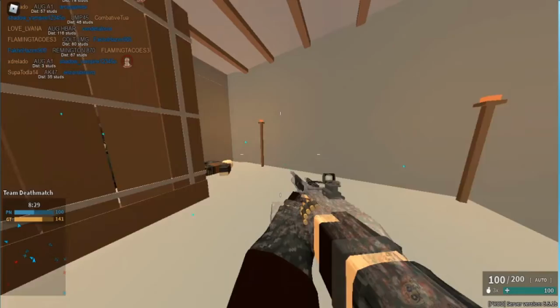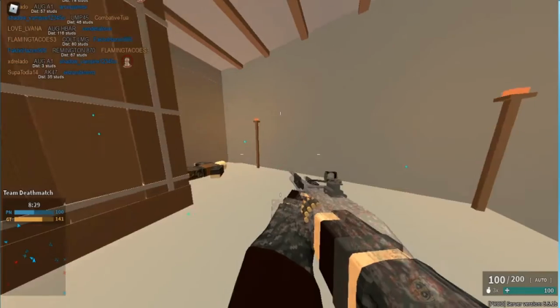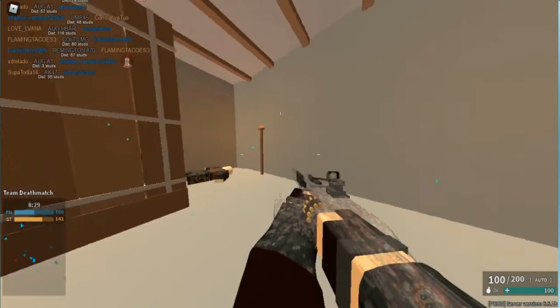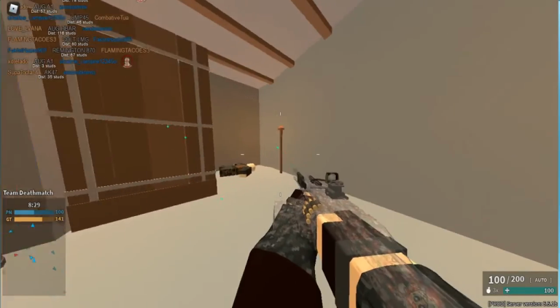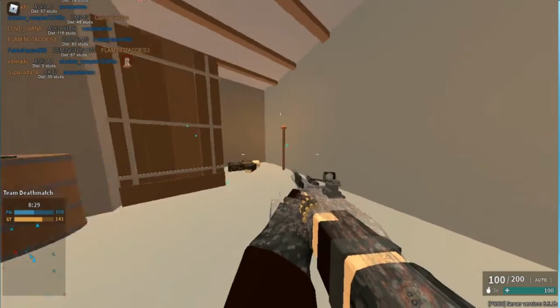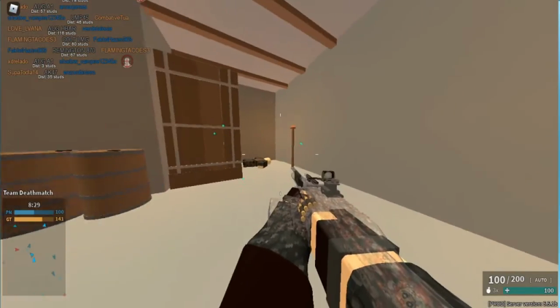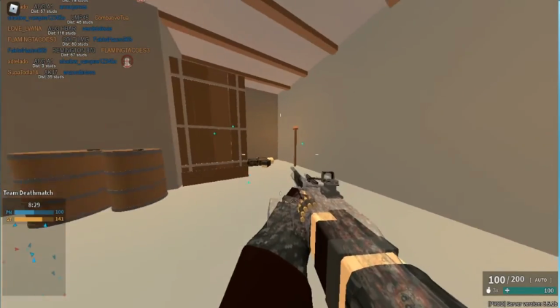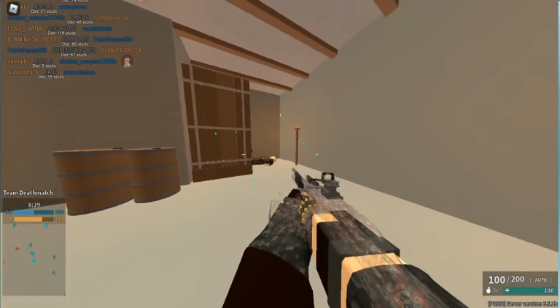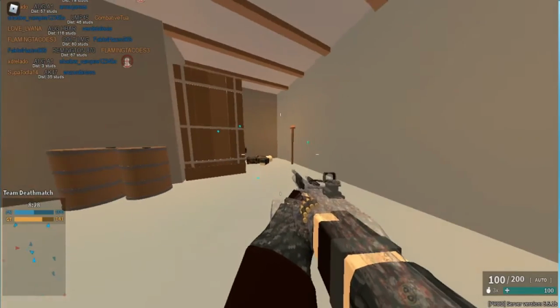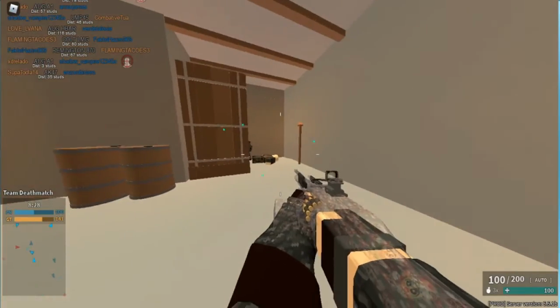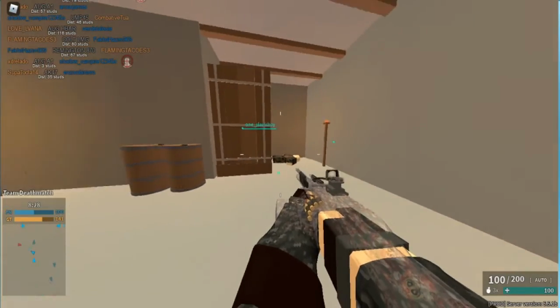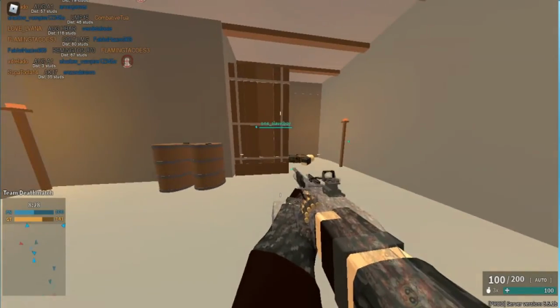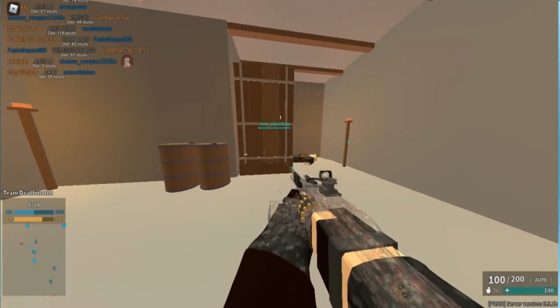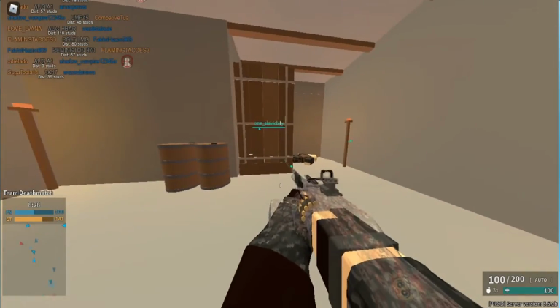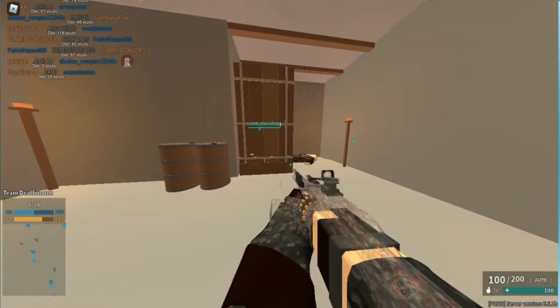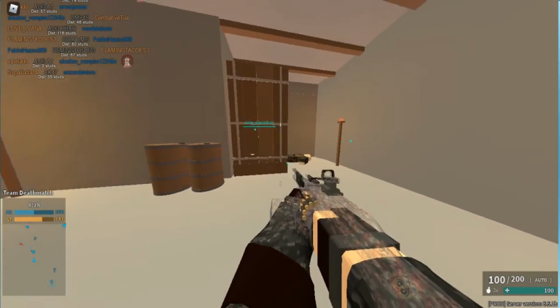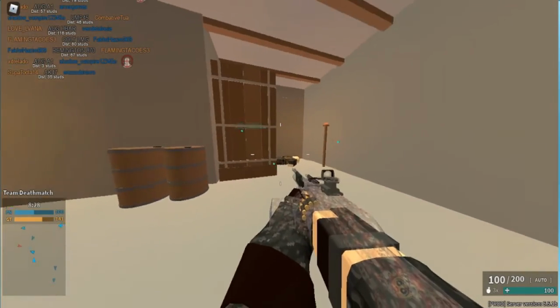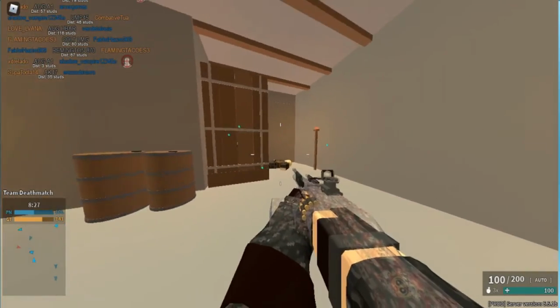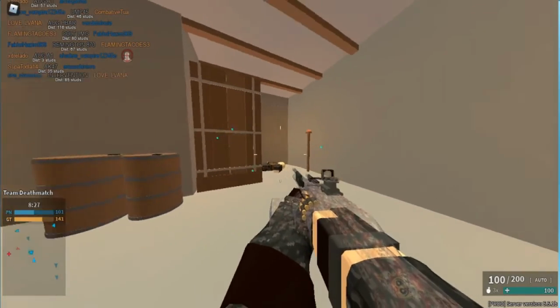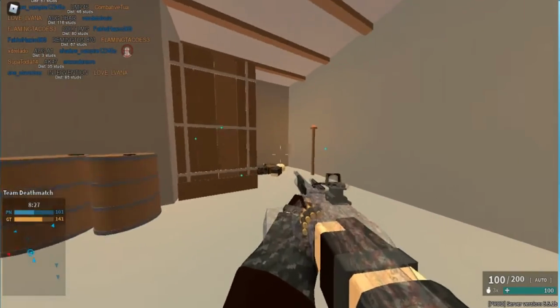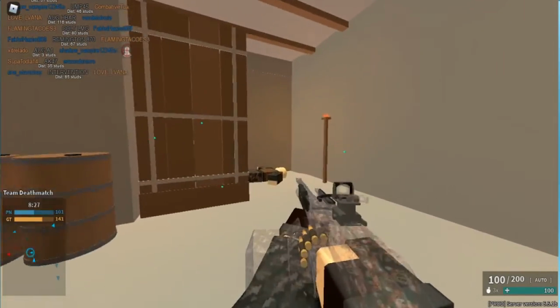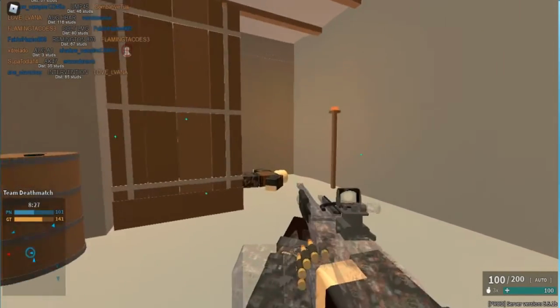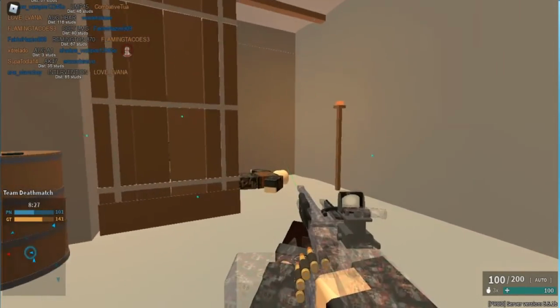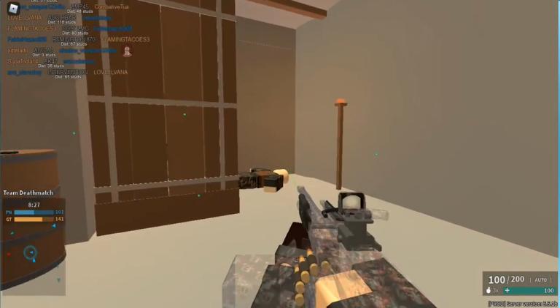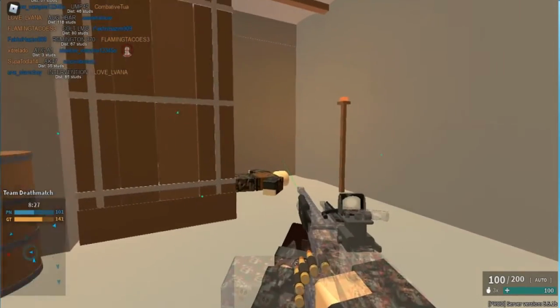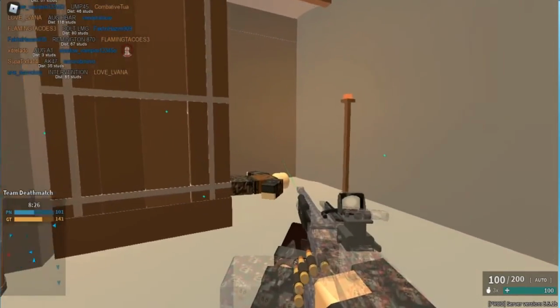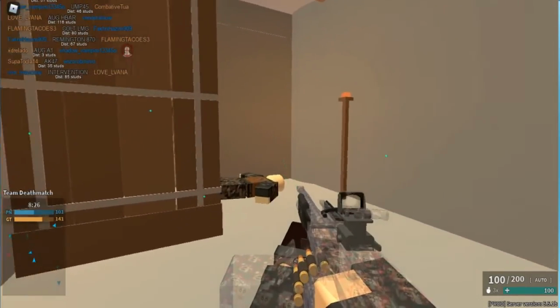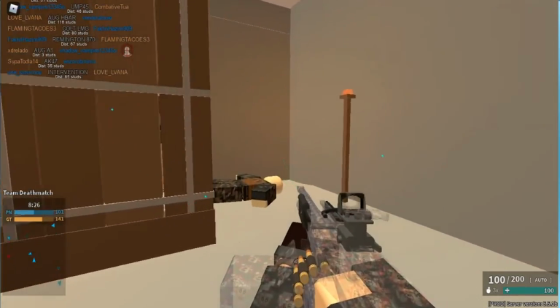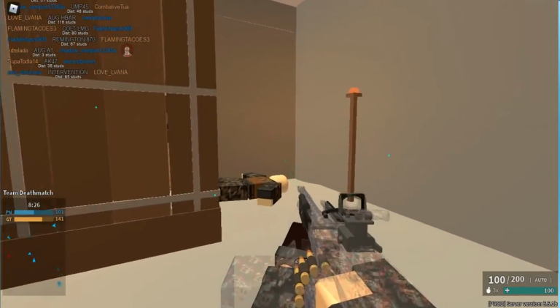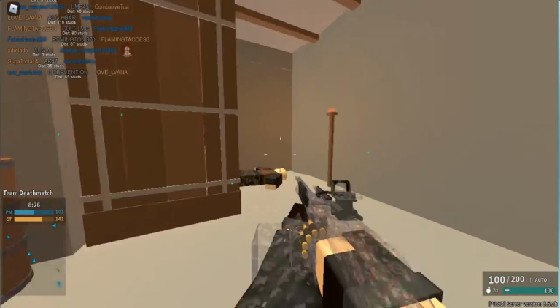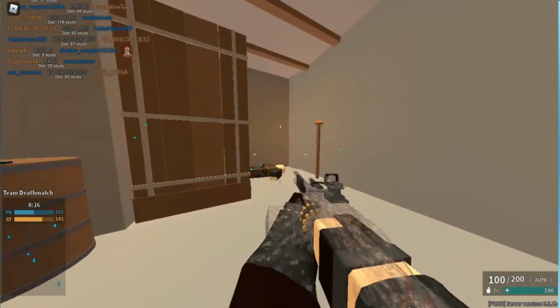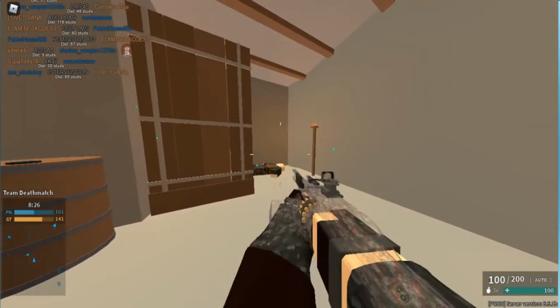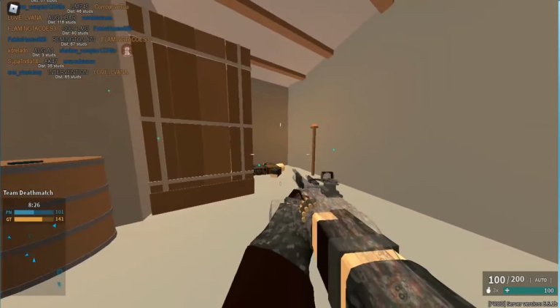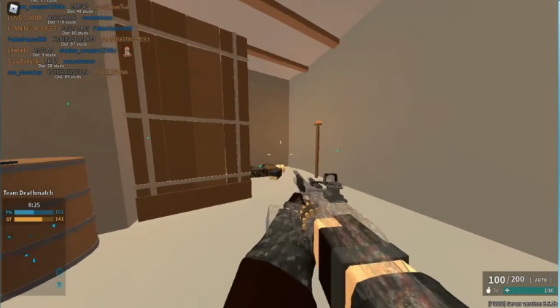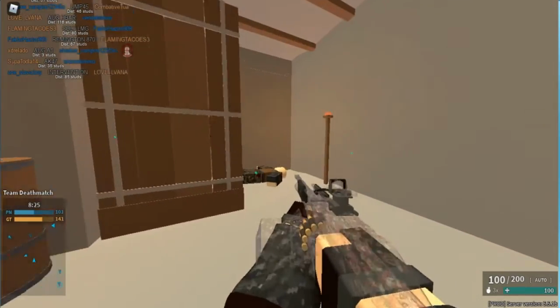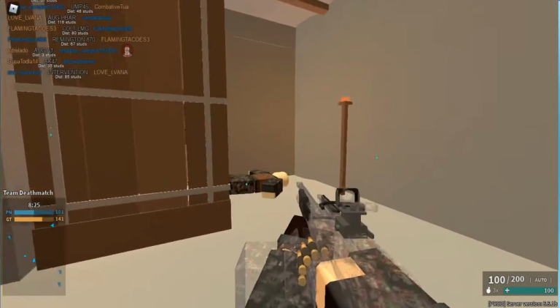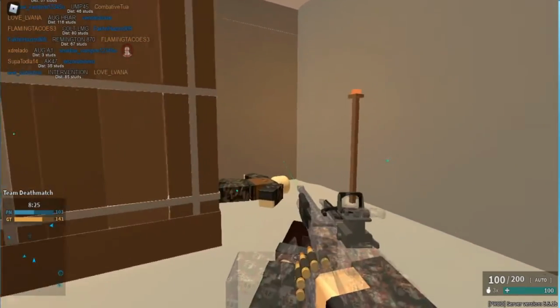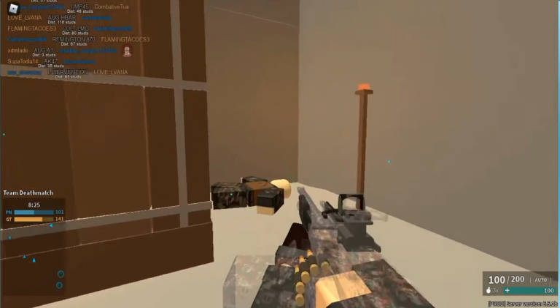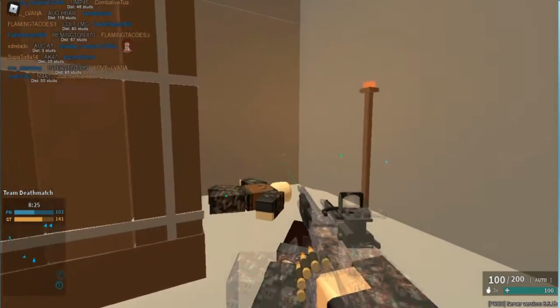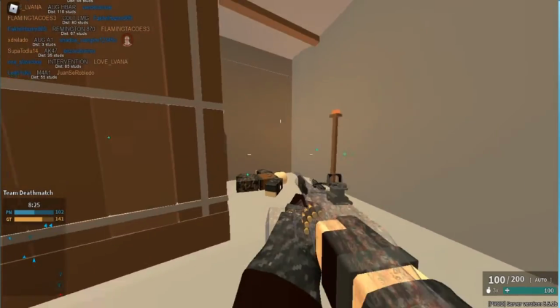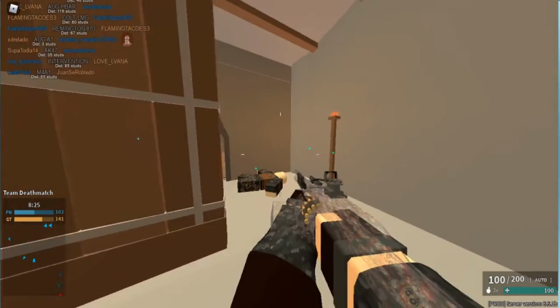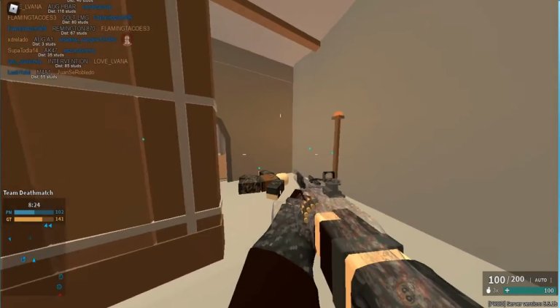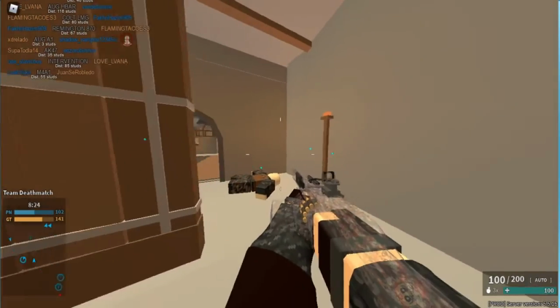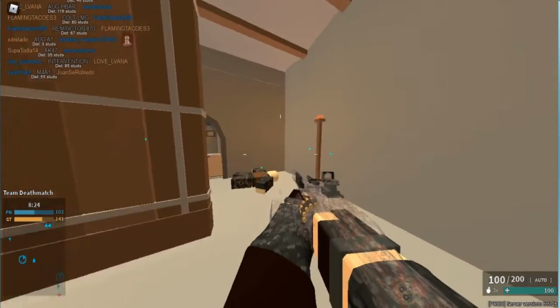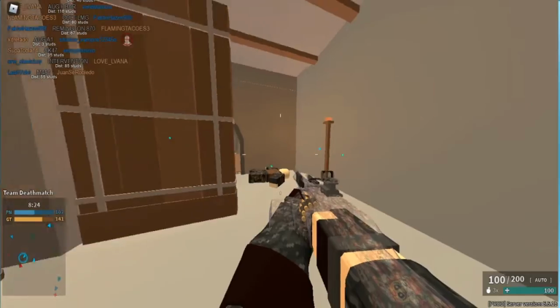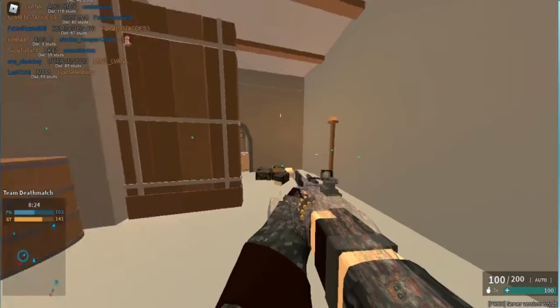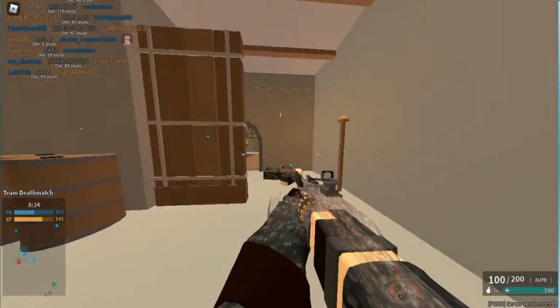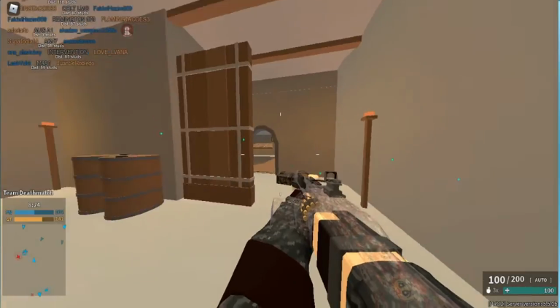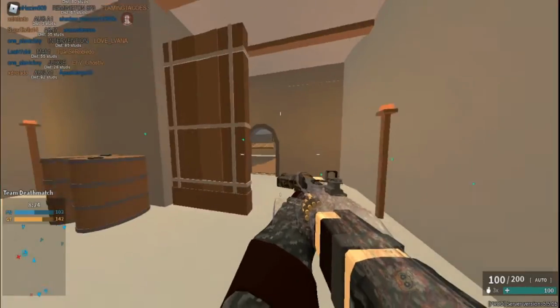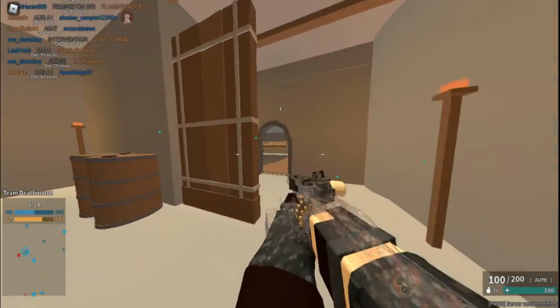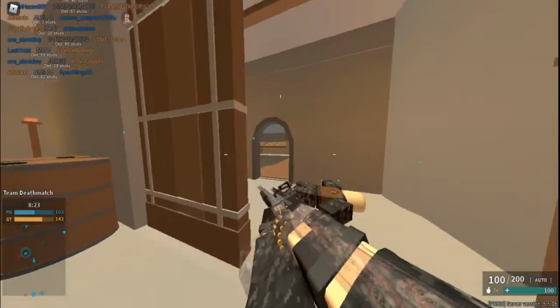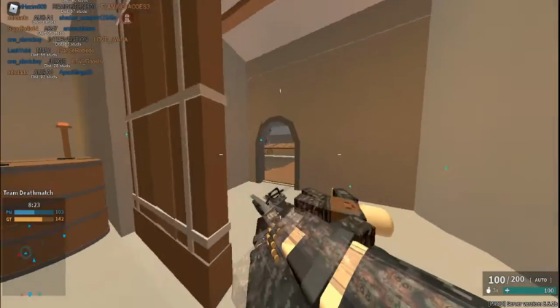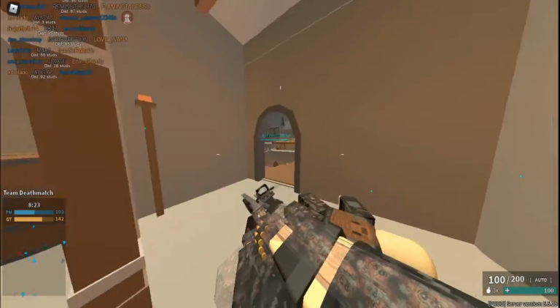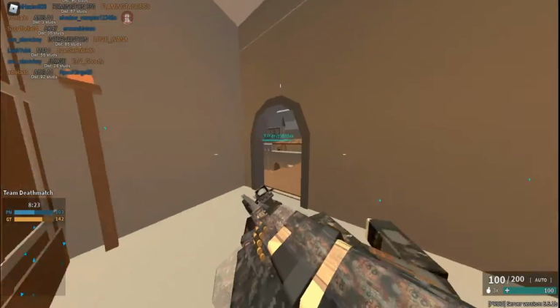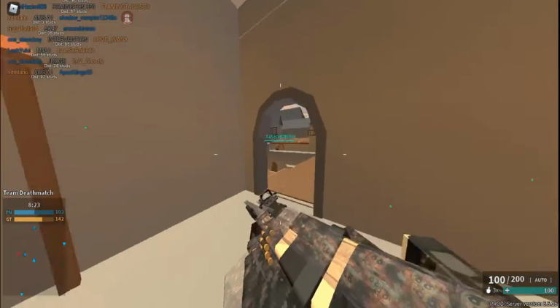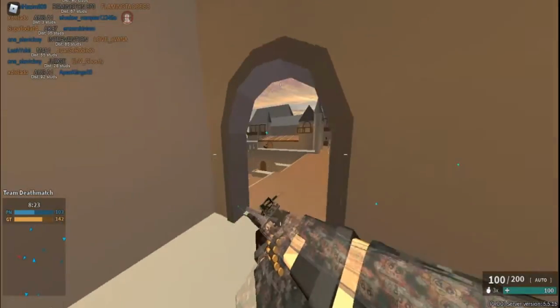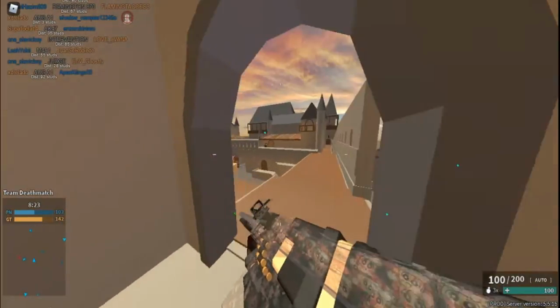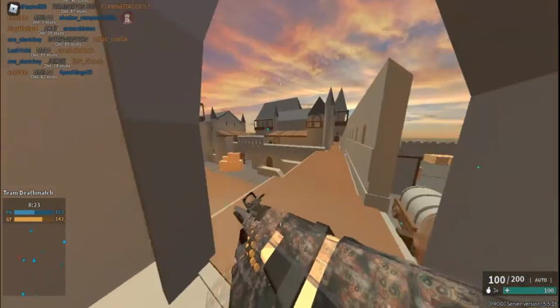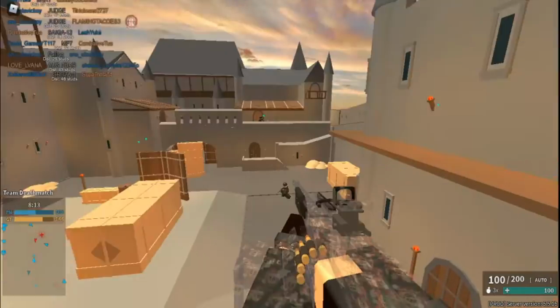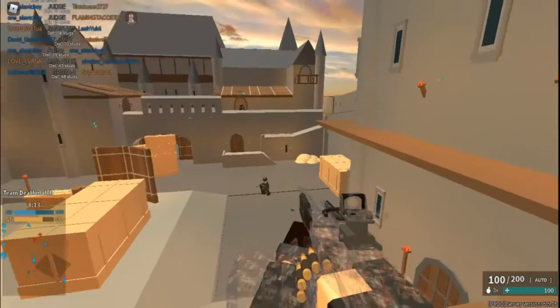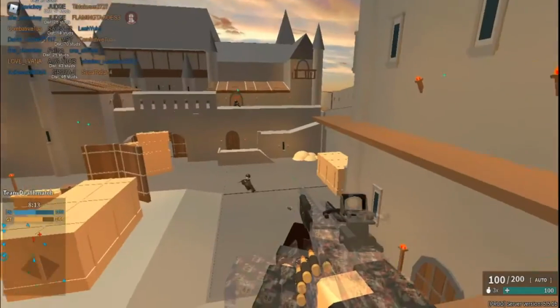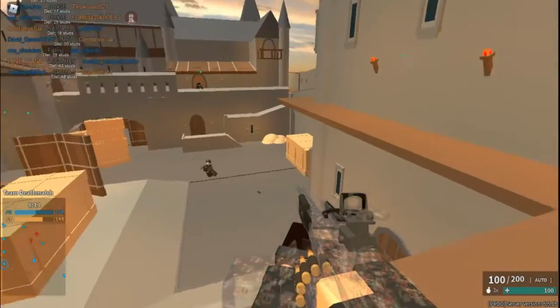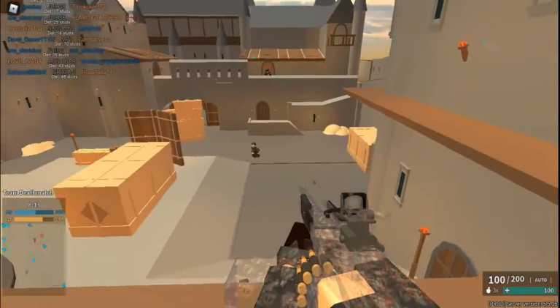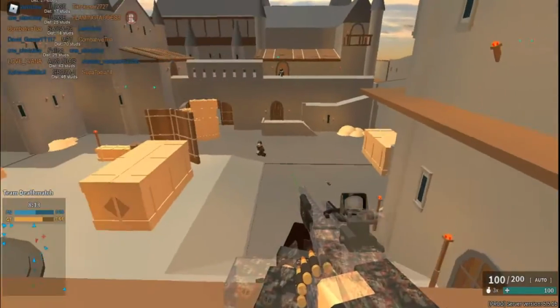What you wanna do now is press T so you can aim. It makes this gun aim pretty easy.